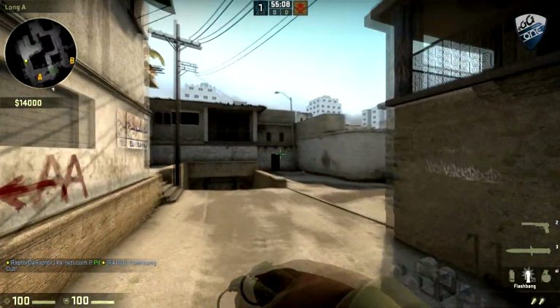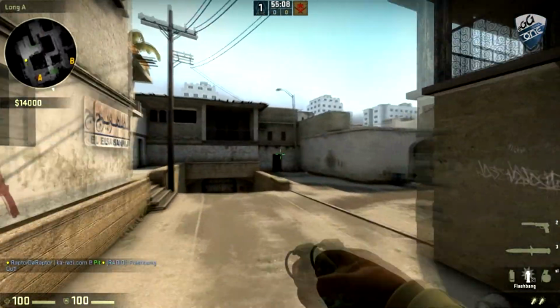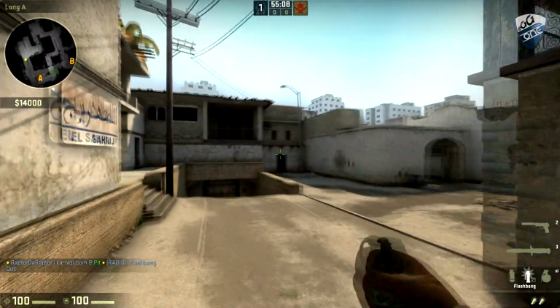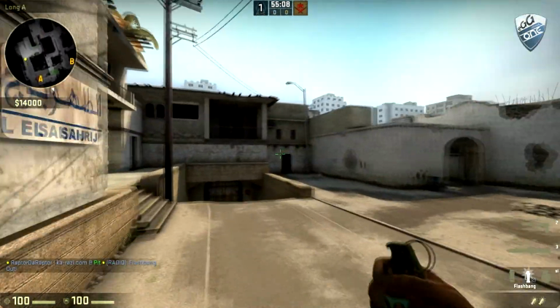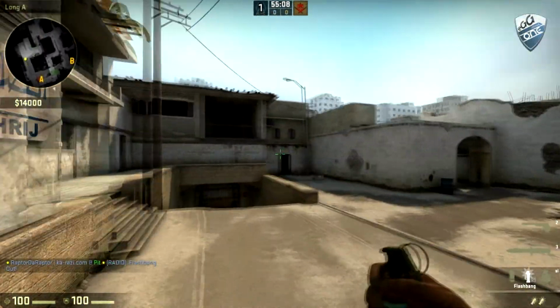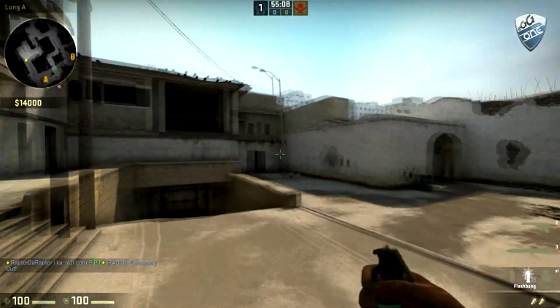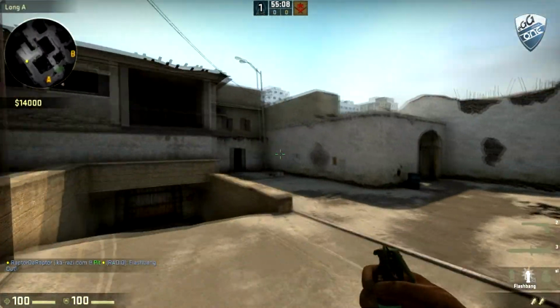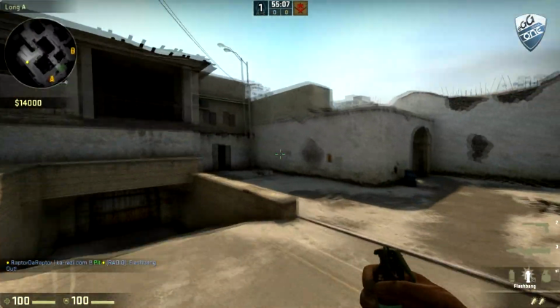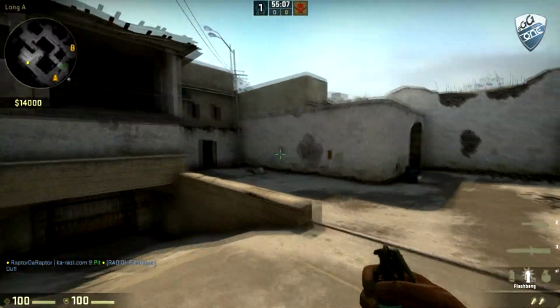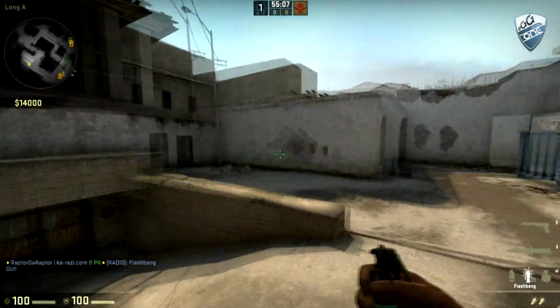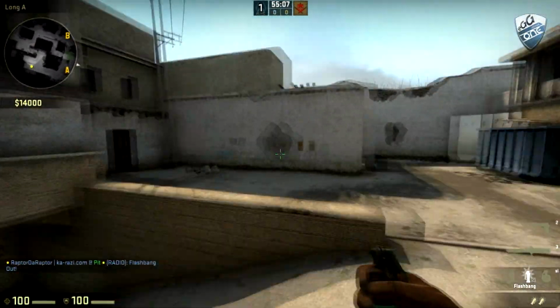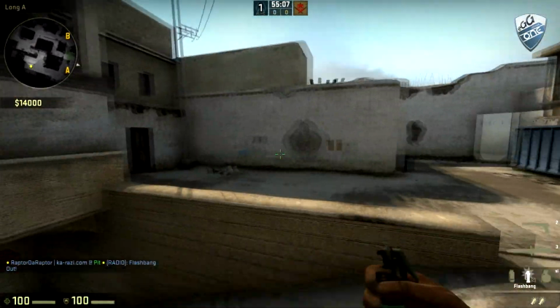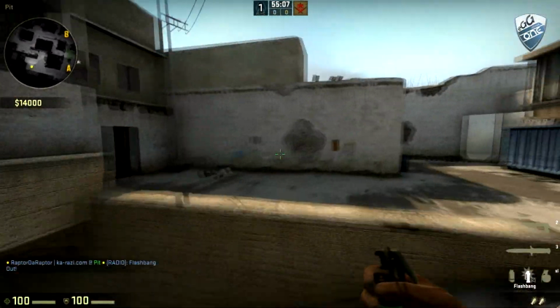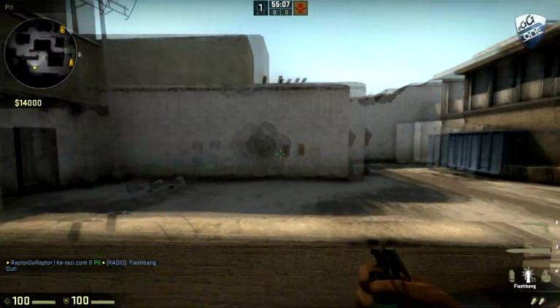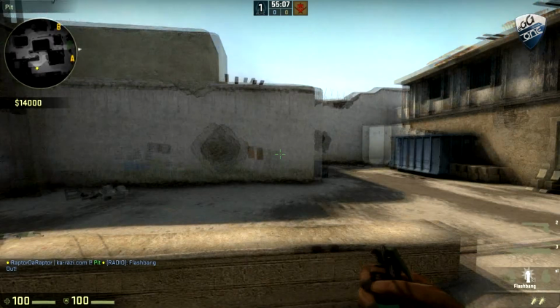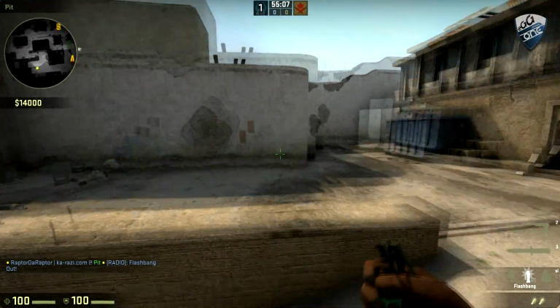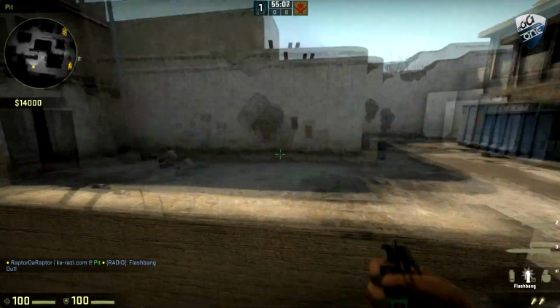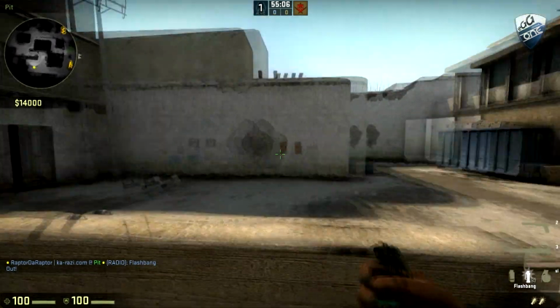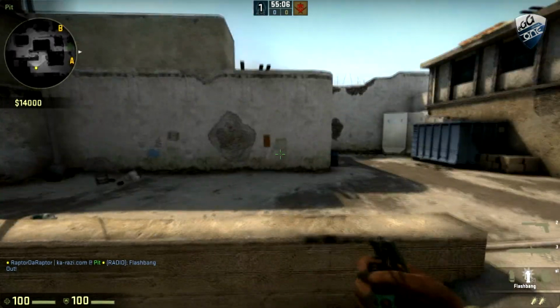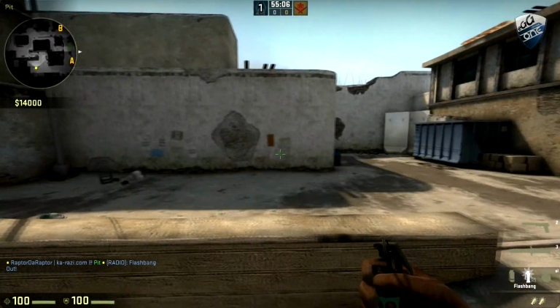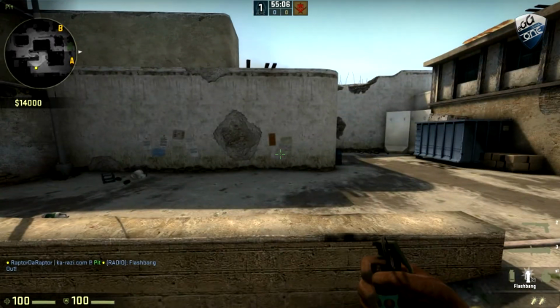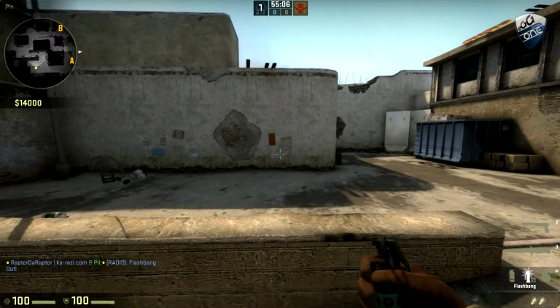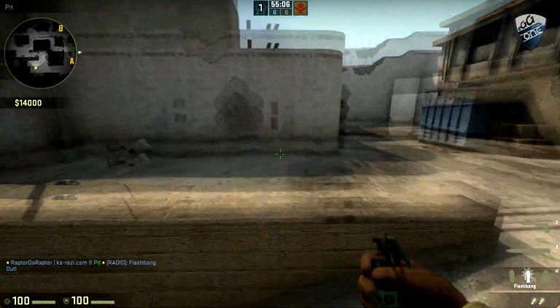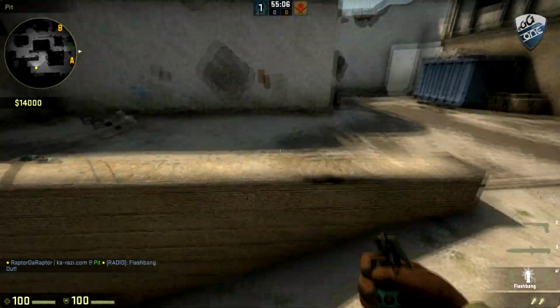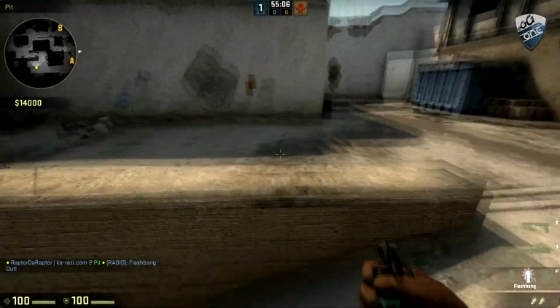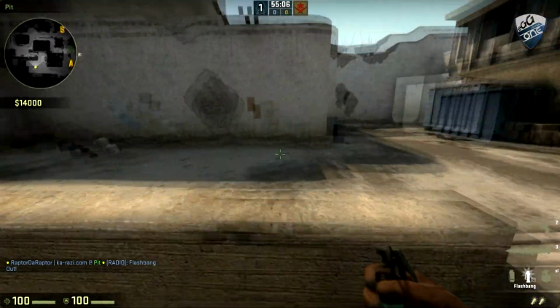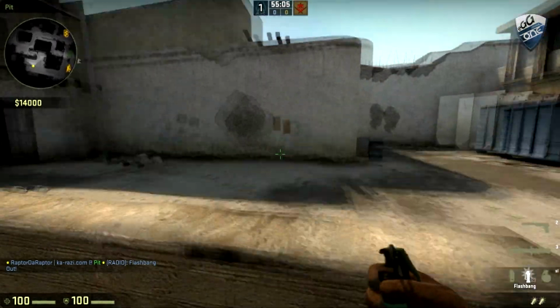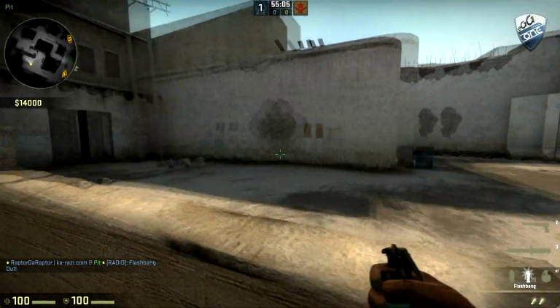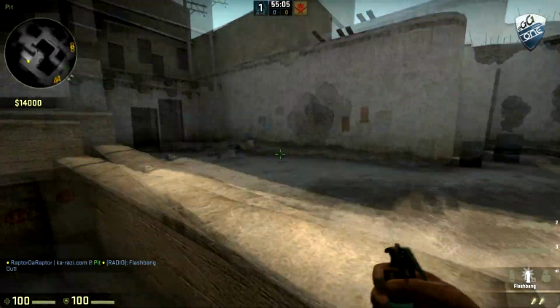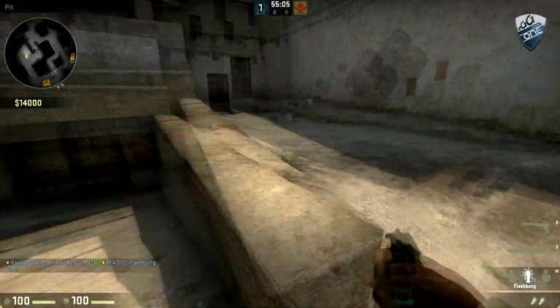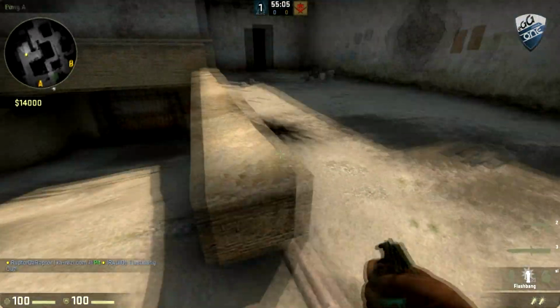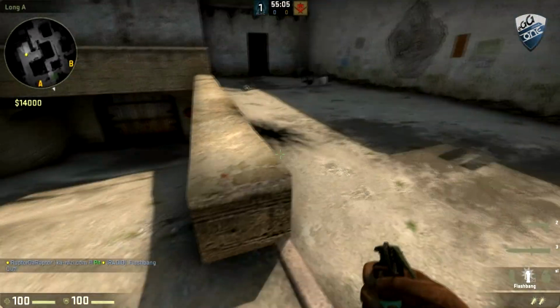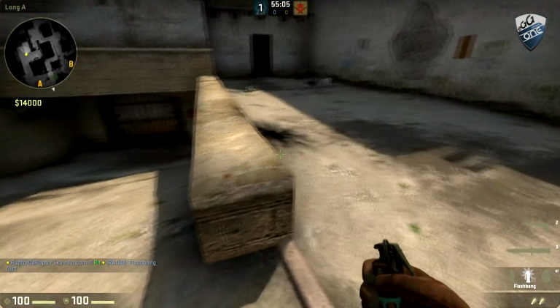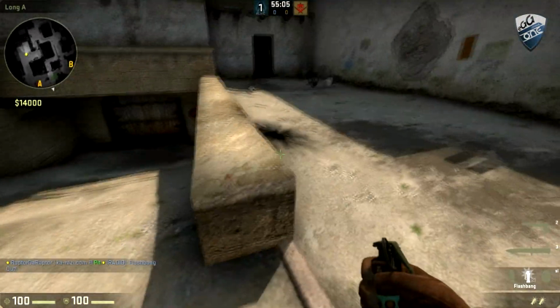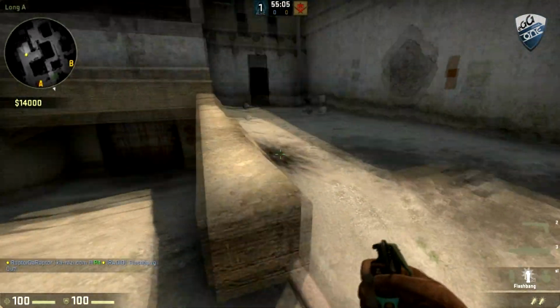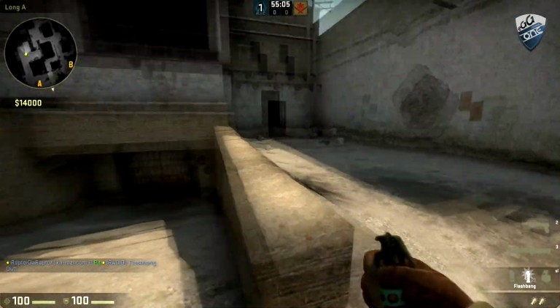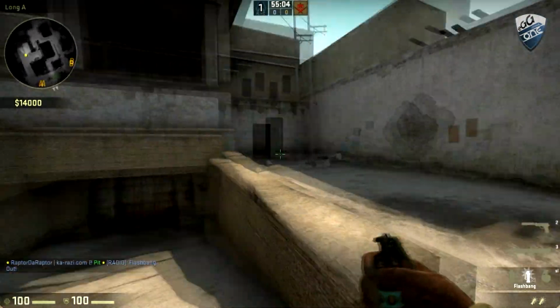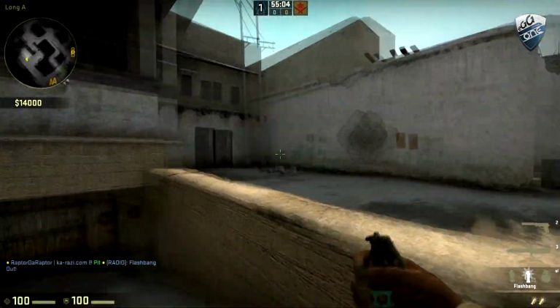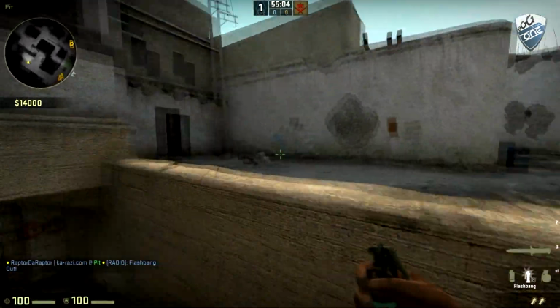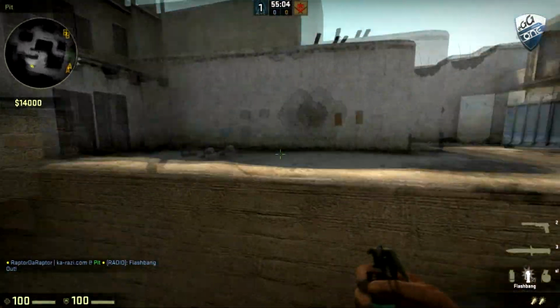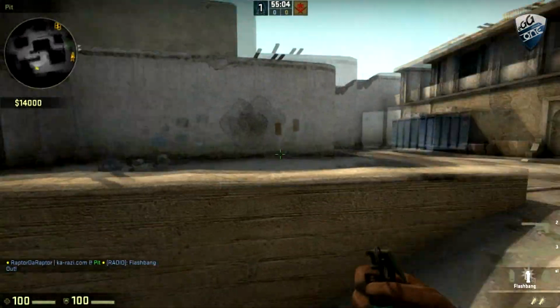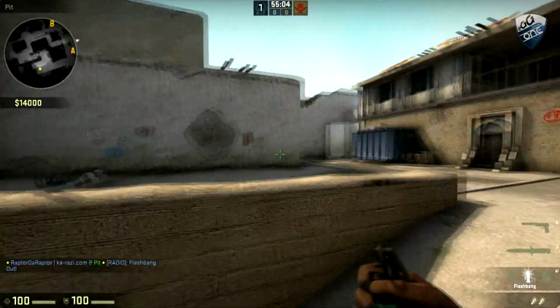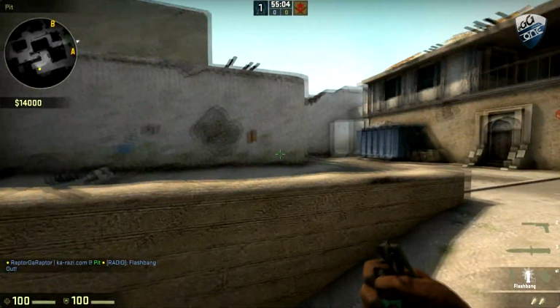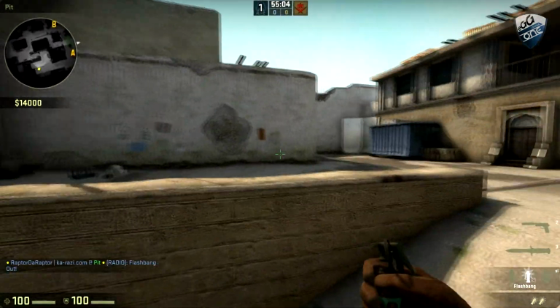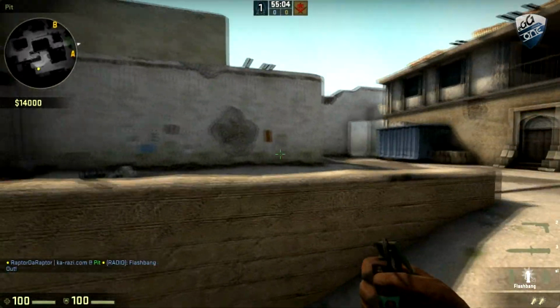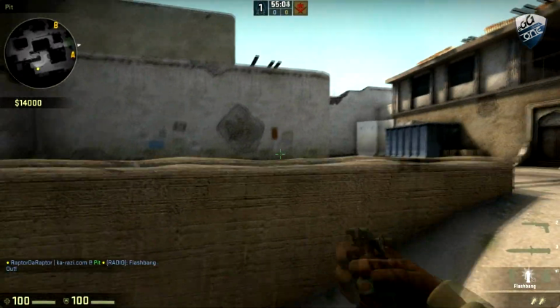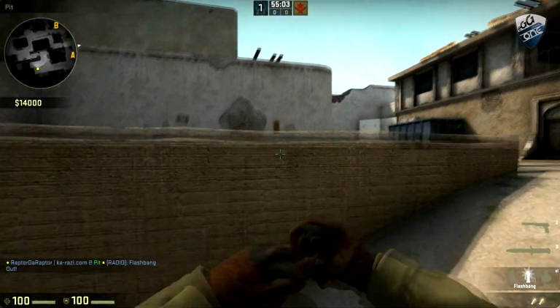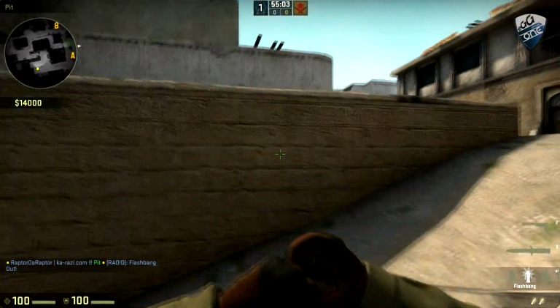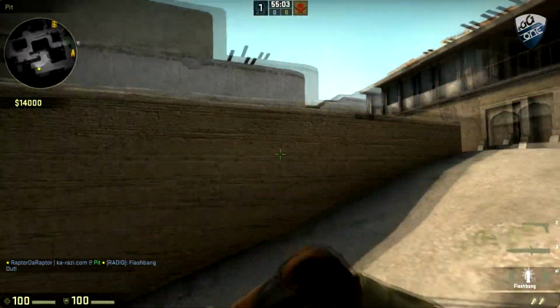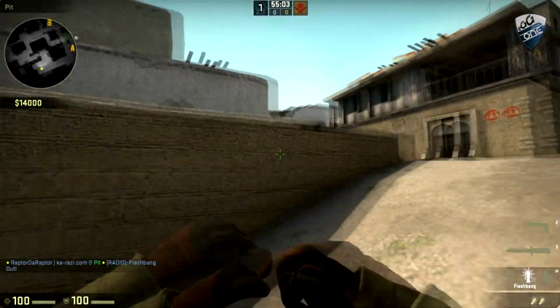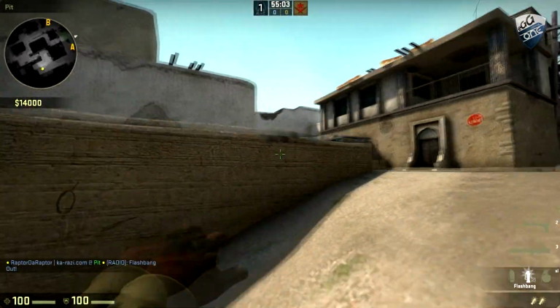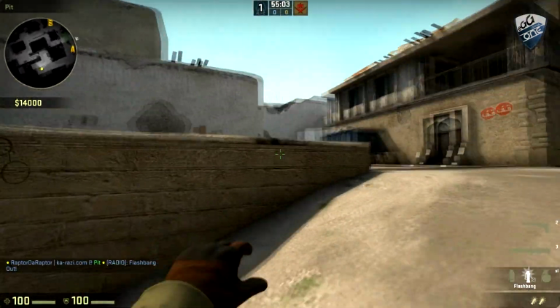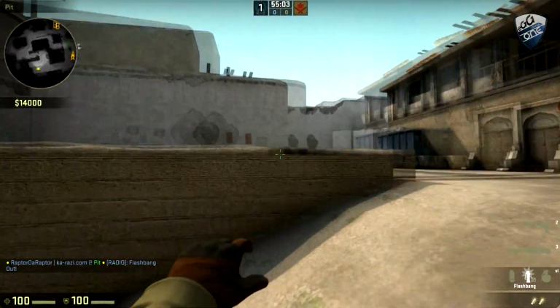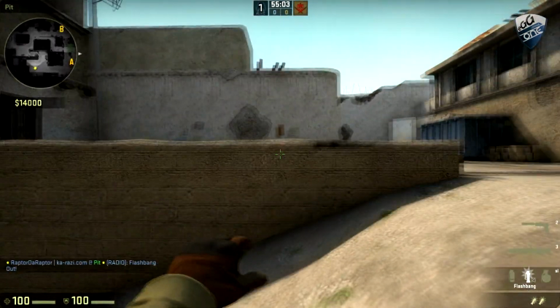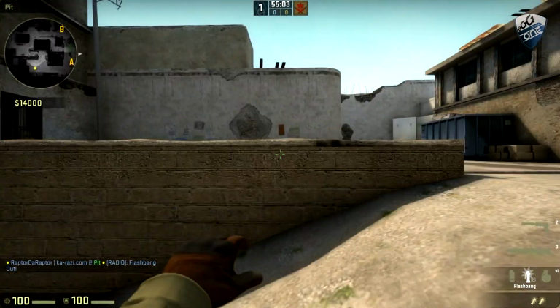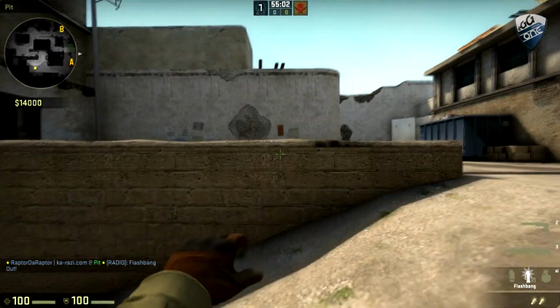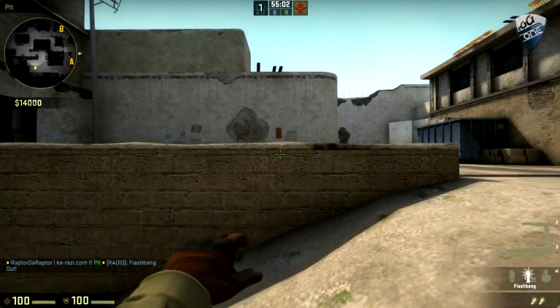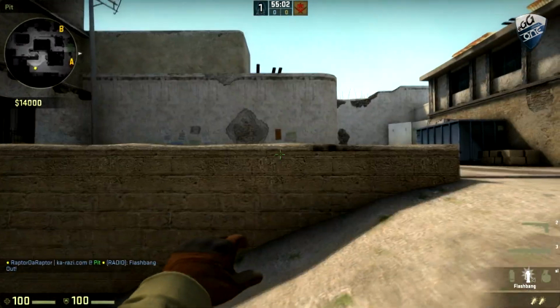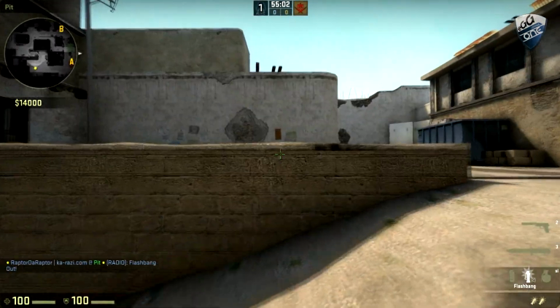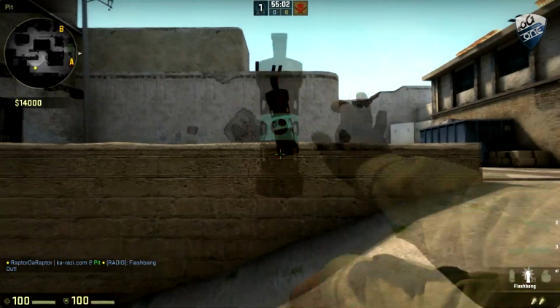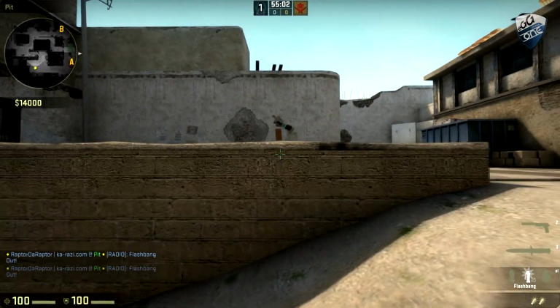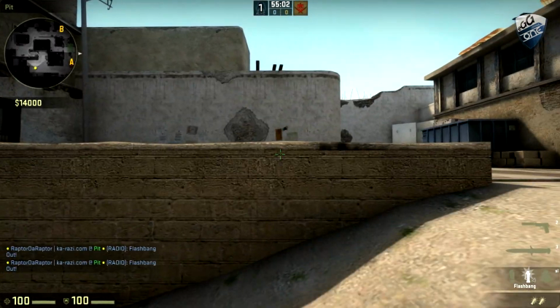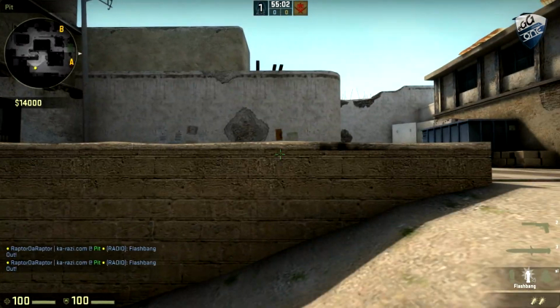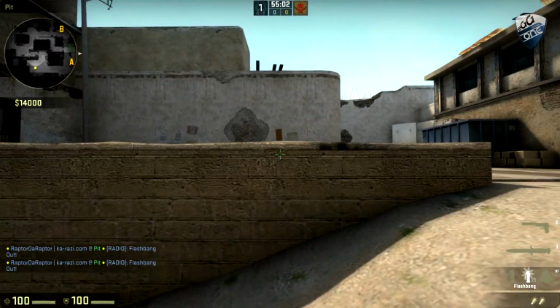For the last flash, you want to use this wall to get your flash right there so you don't get flashed while defending for long. Just like that.